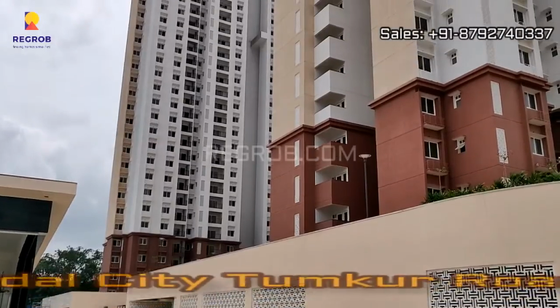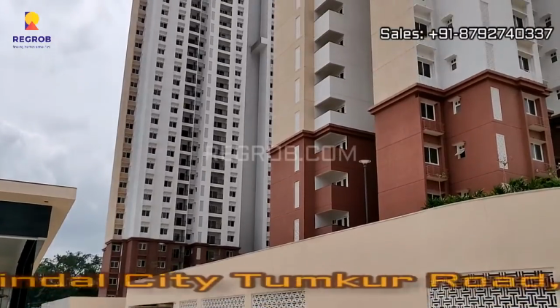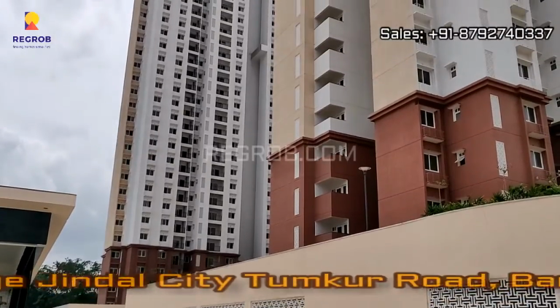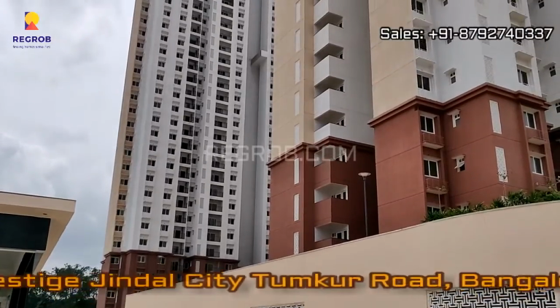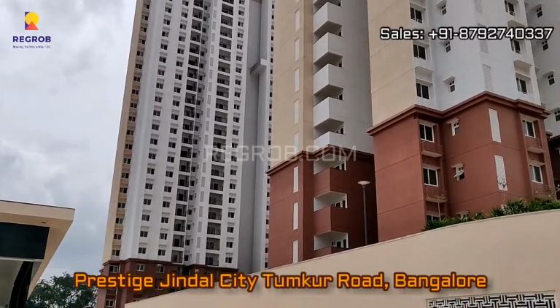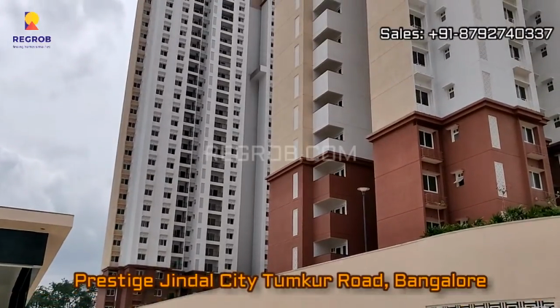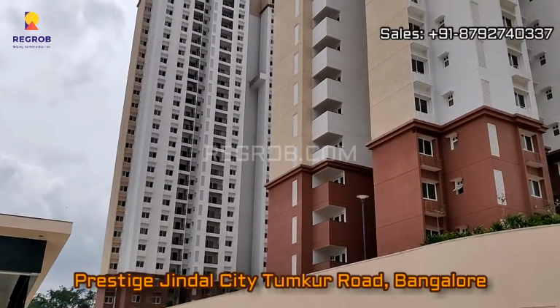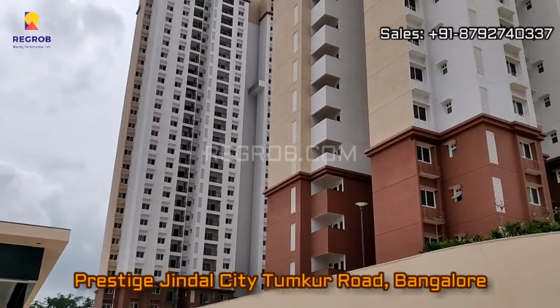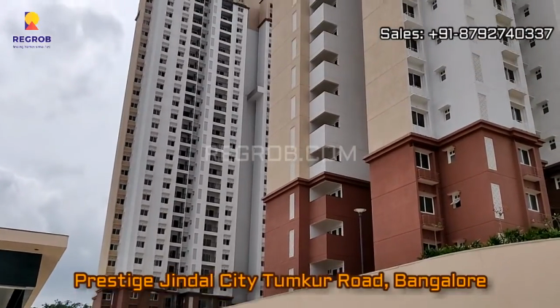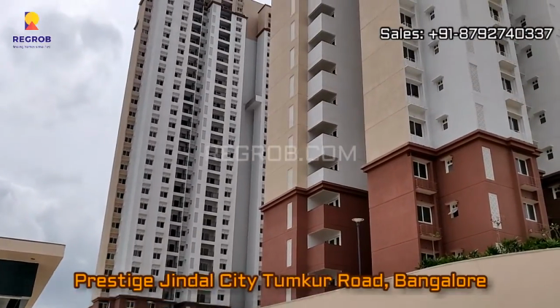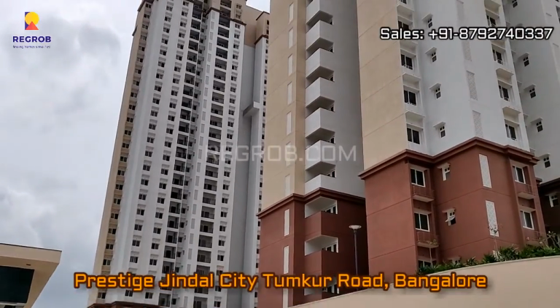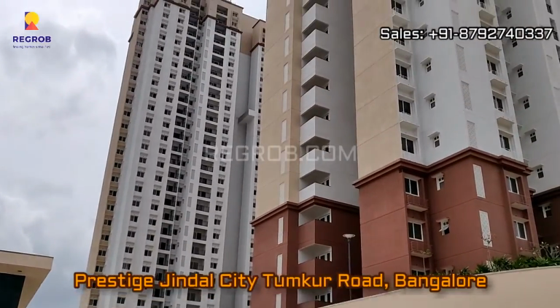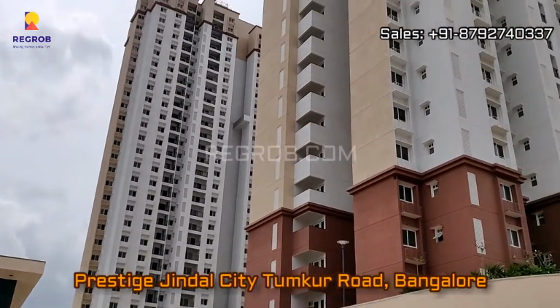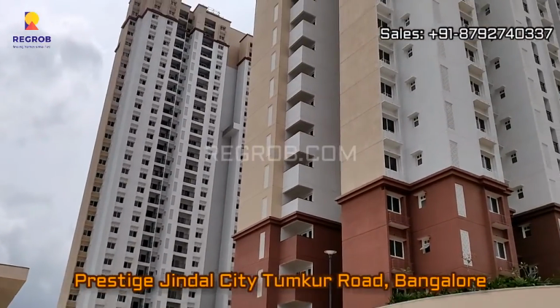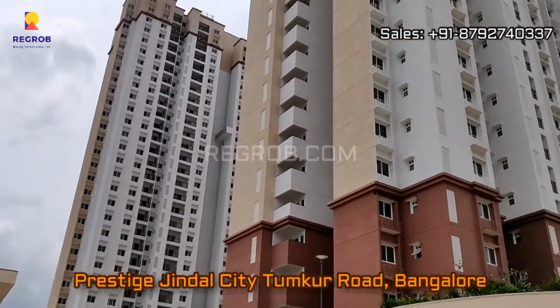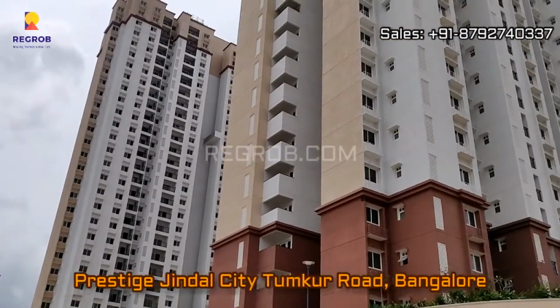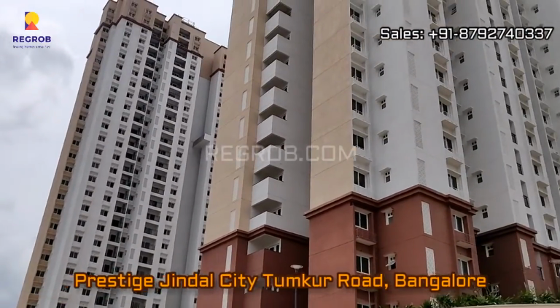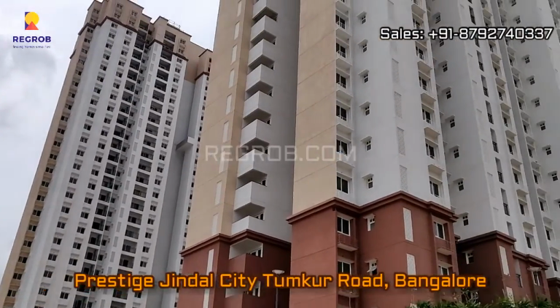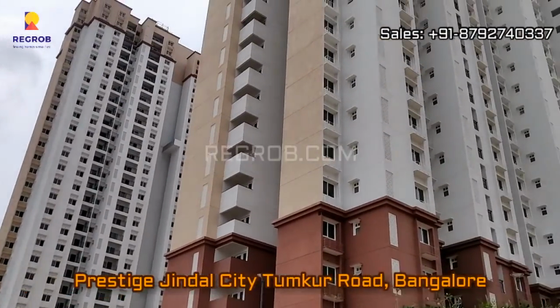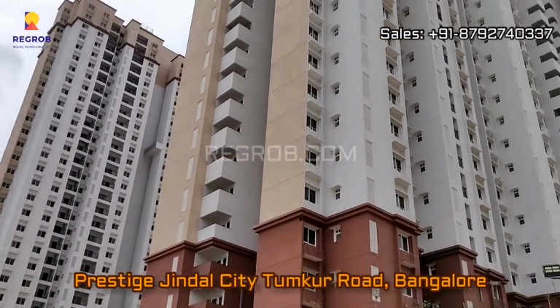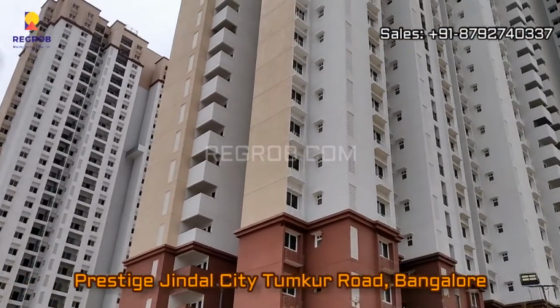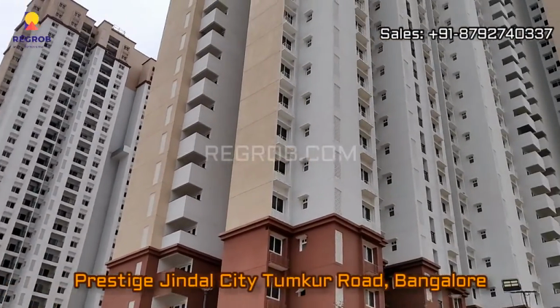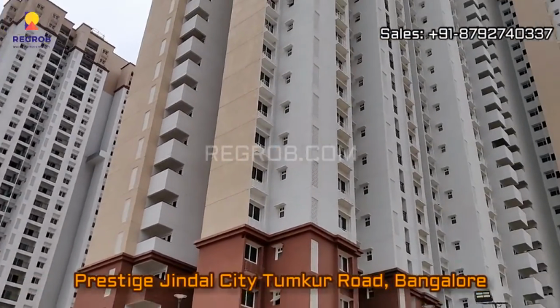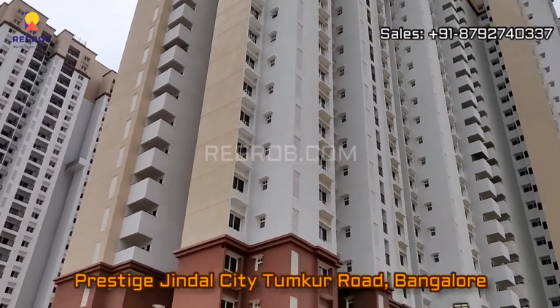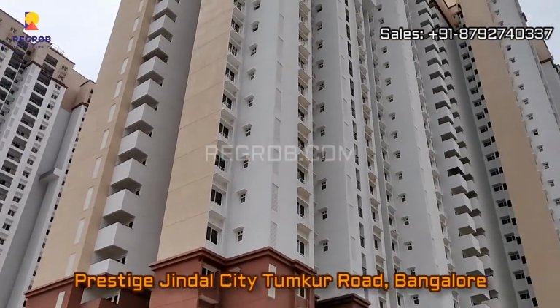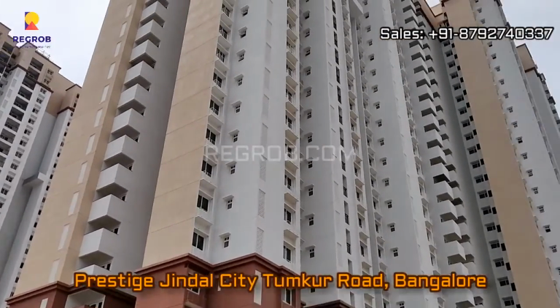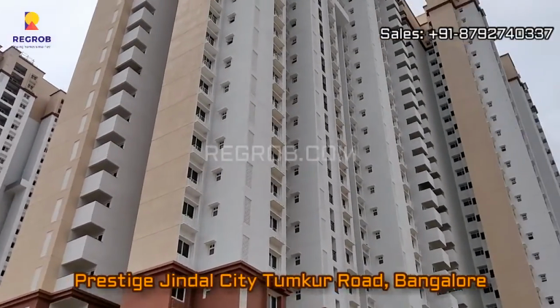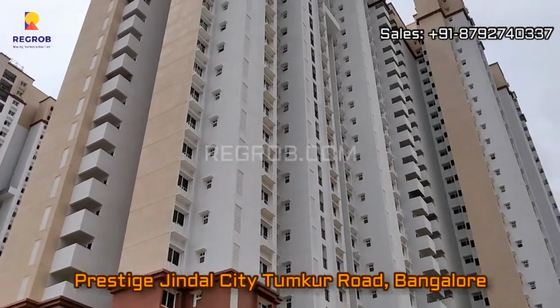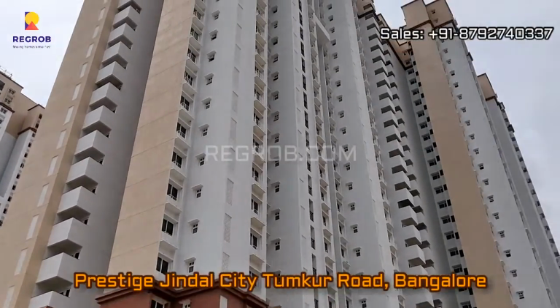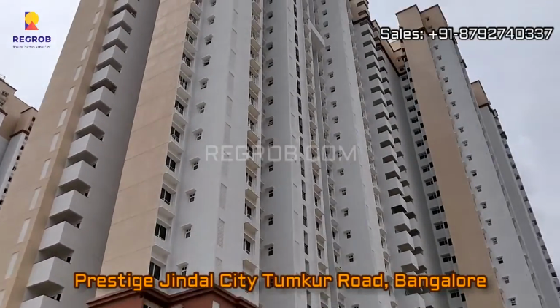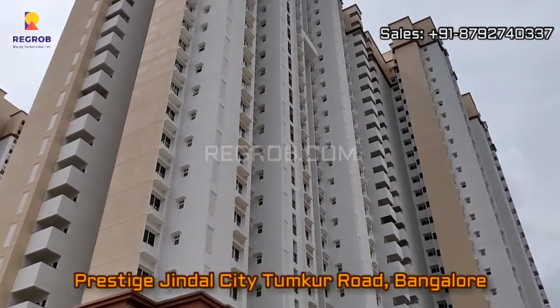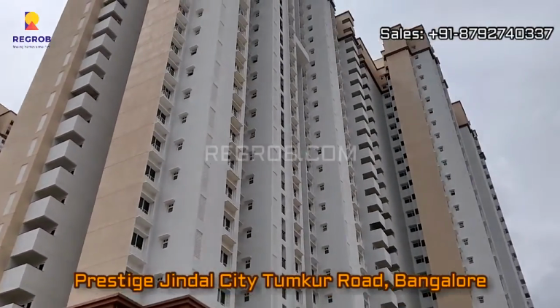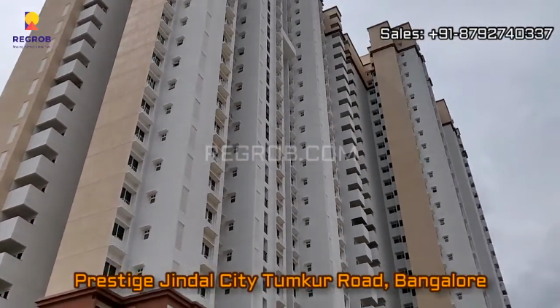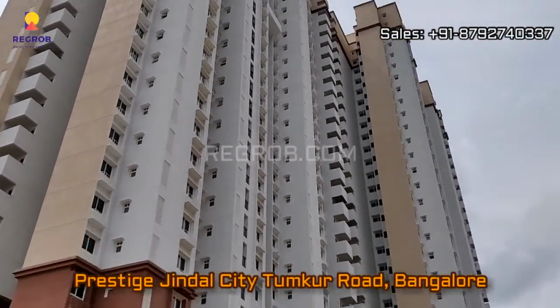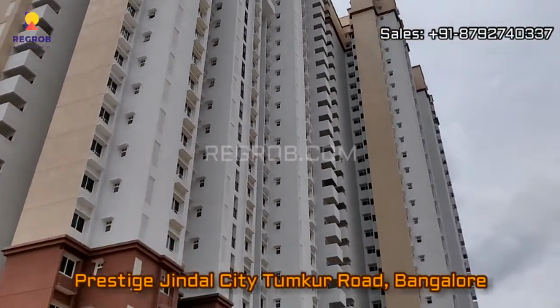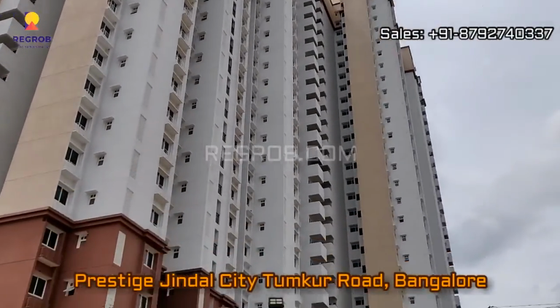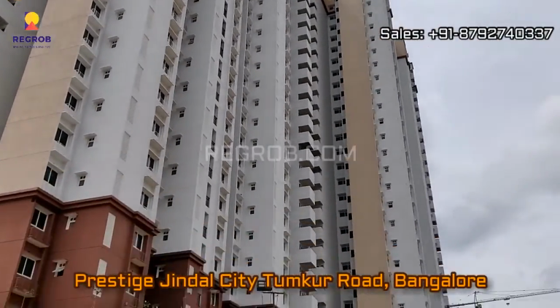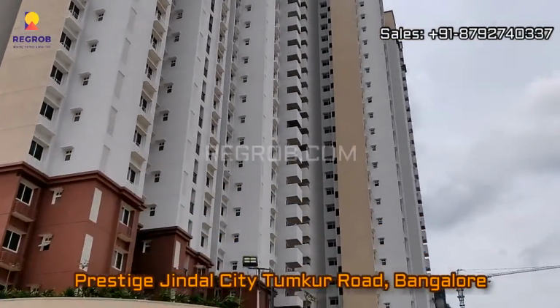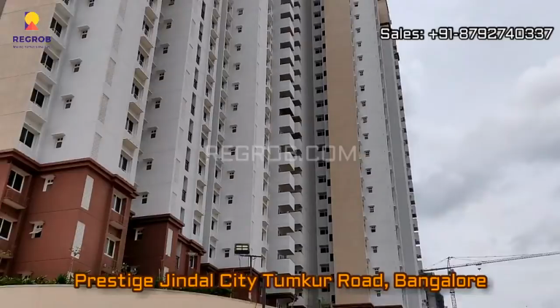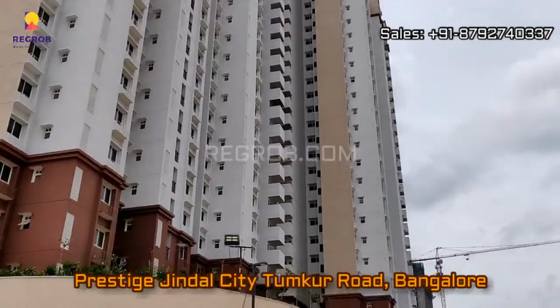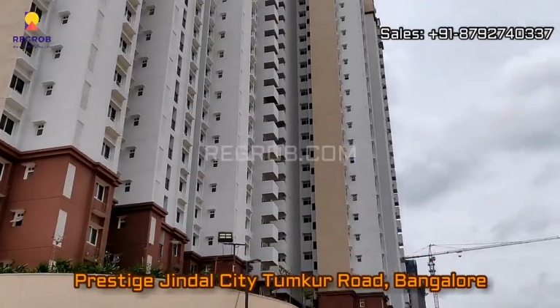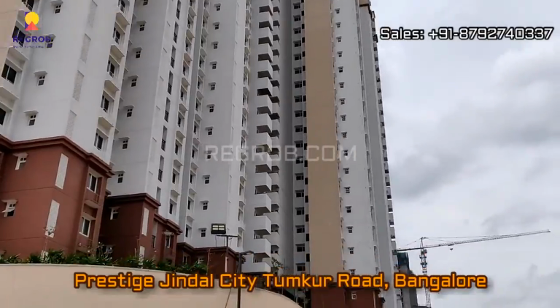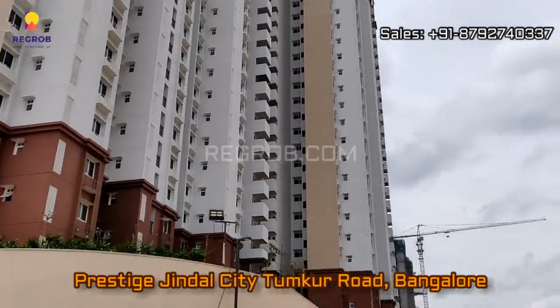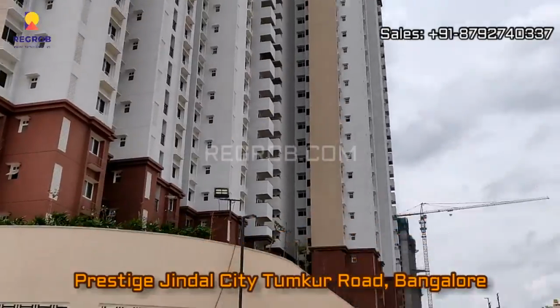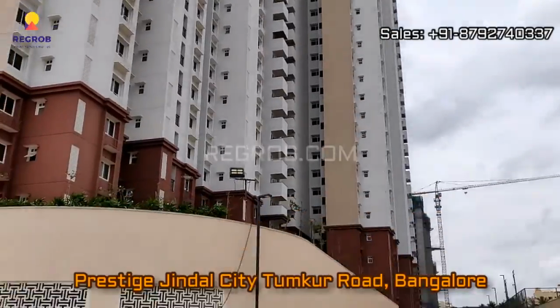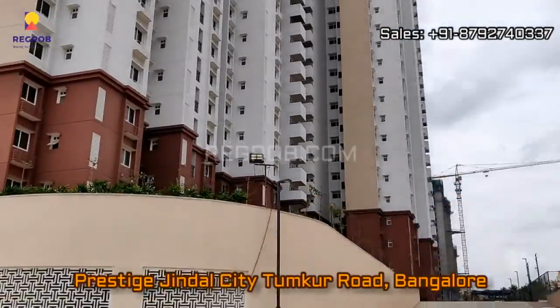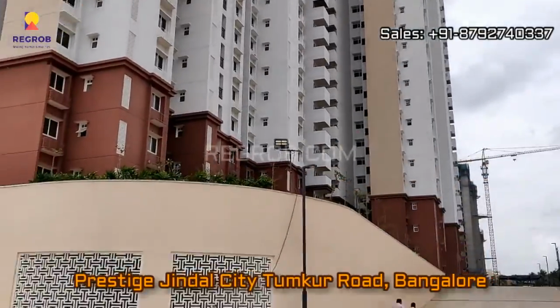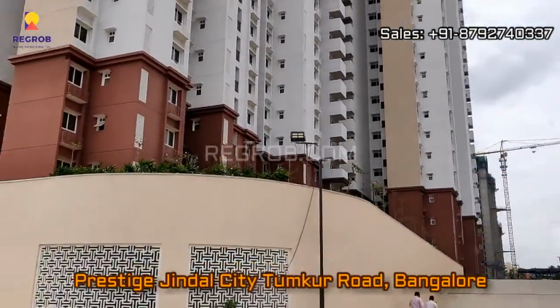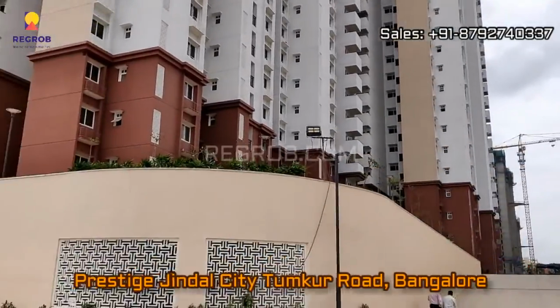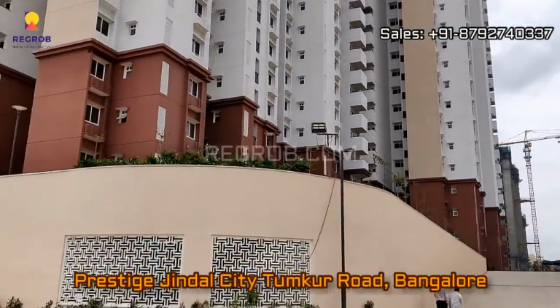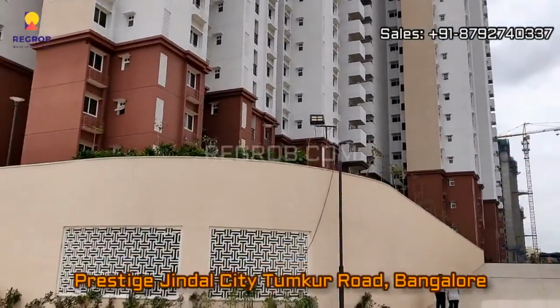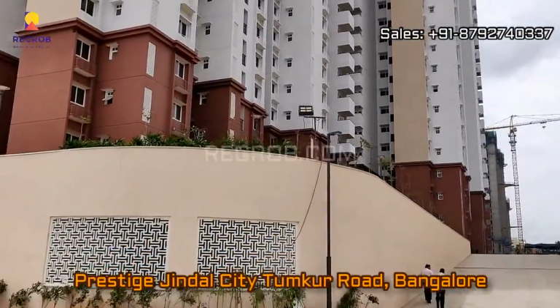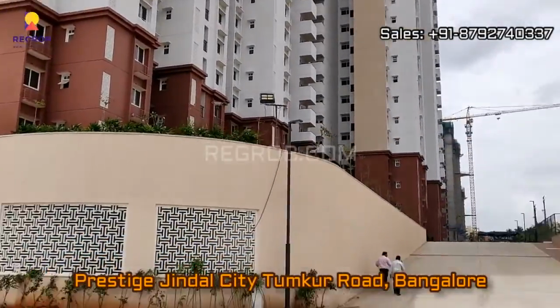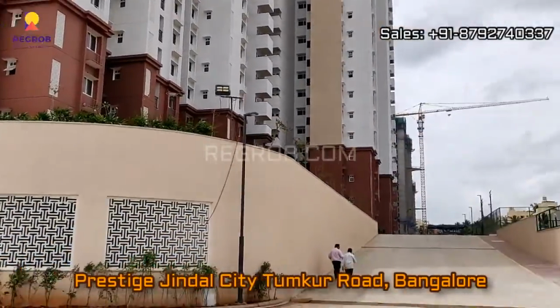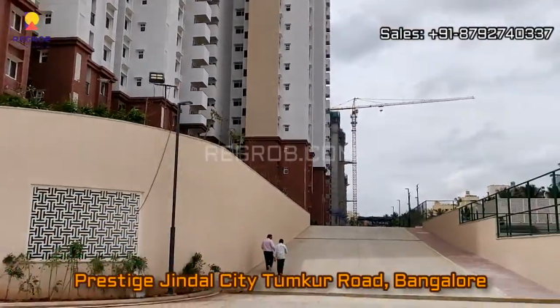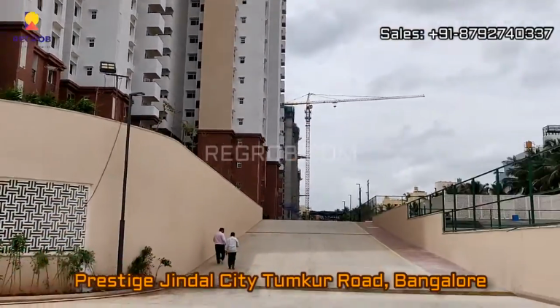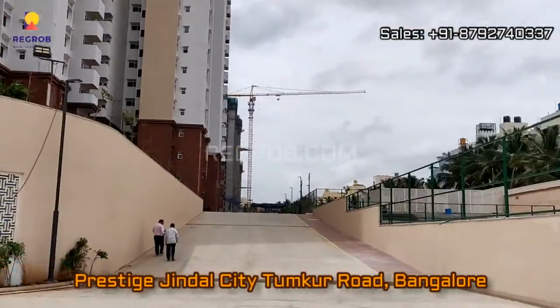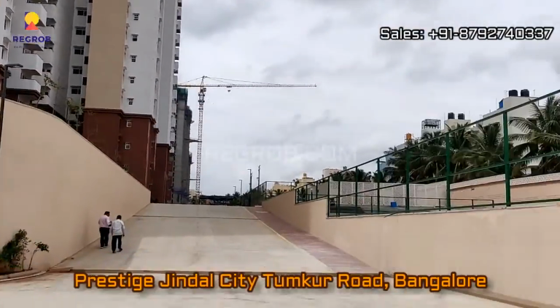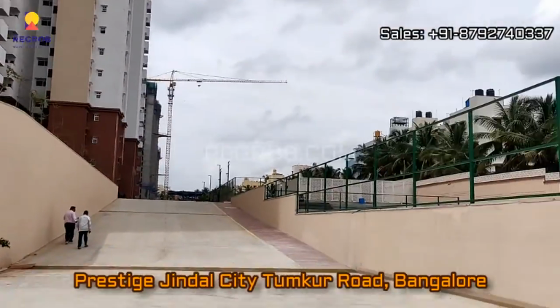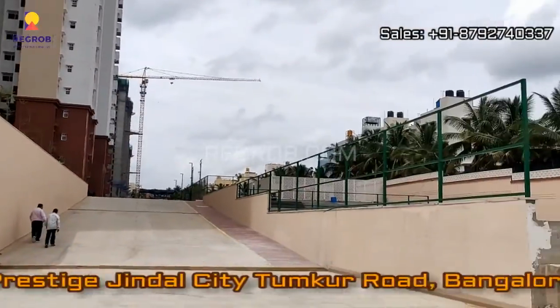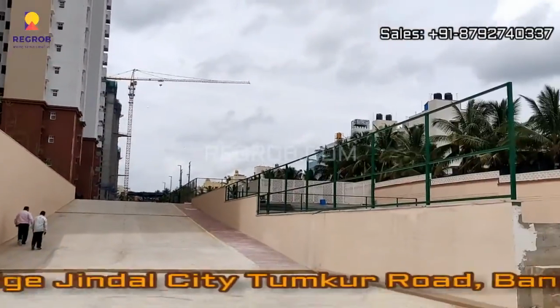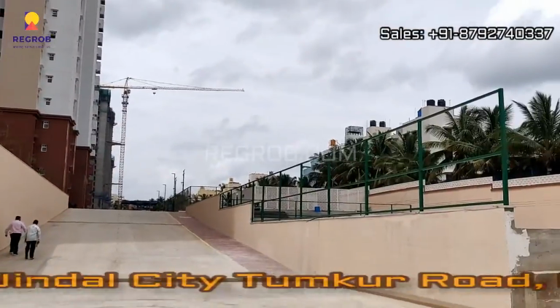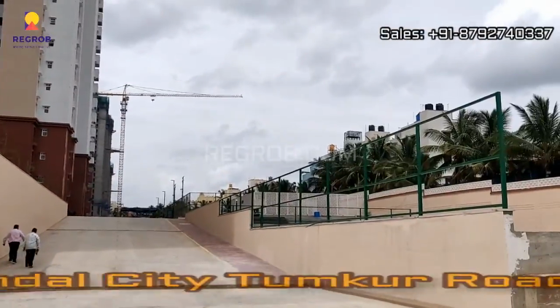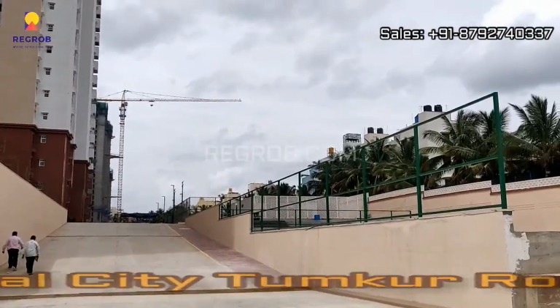Hi Viewers! So in today's video we are visiting Prestige Jindal City located on Tumkur Road, Bangalore.